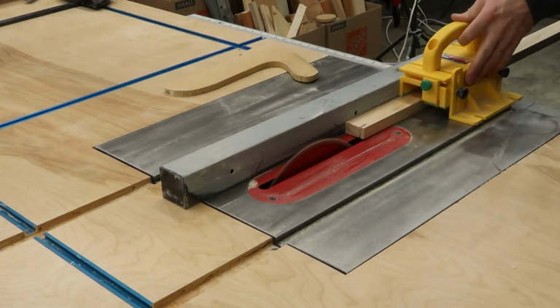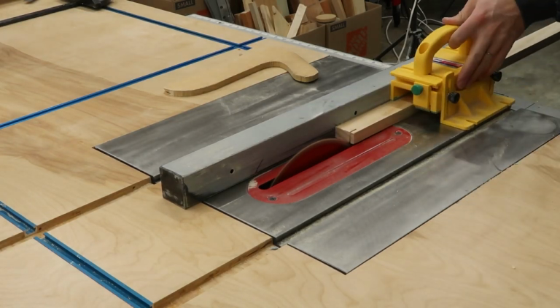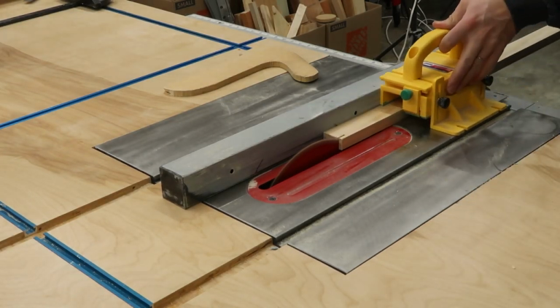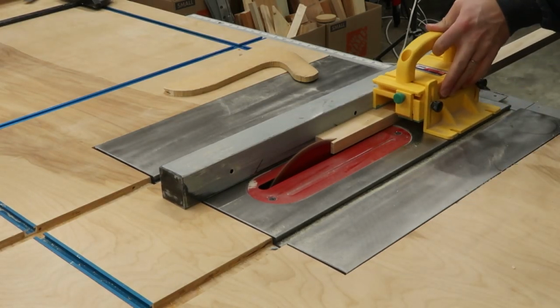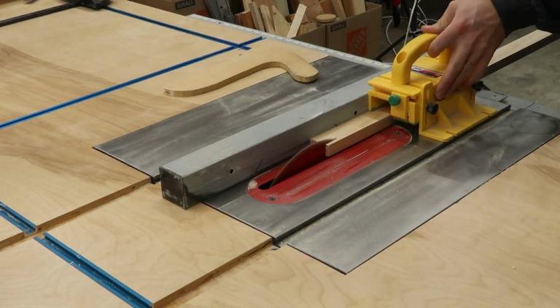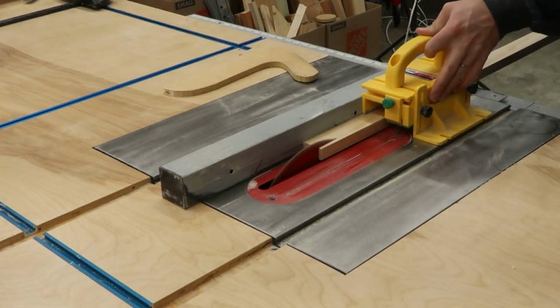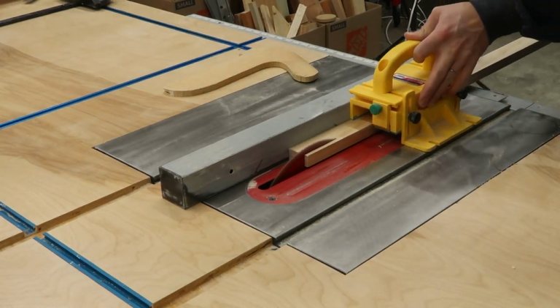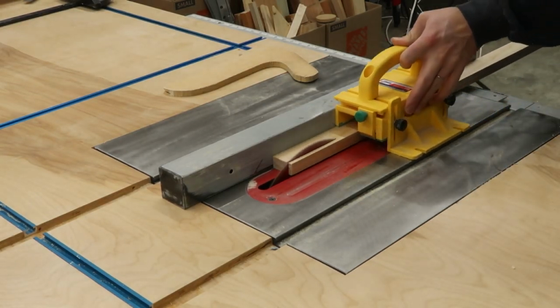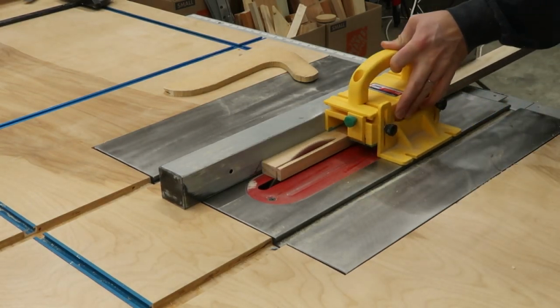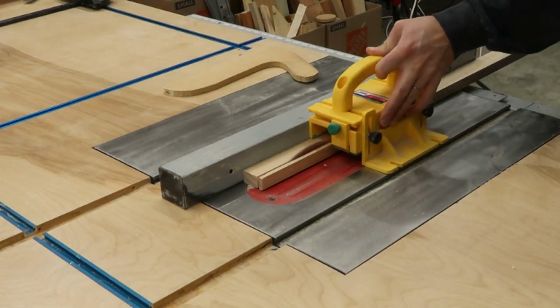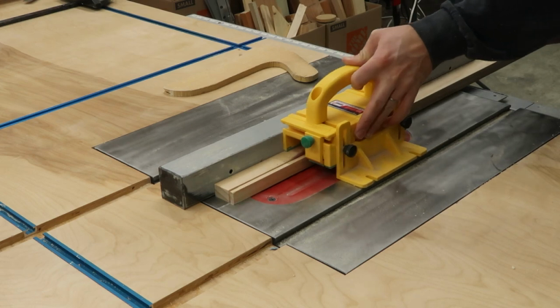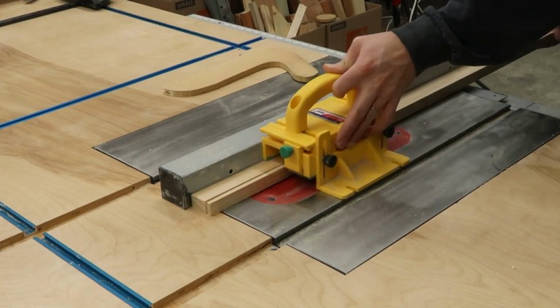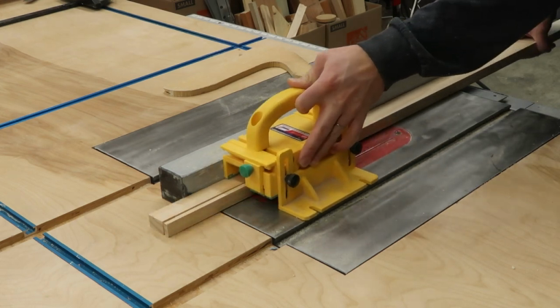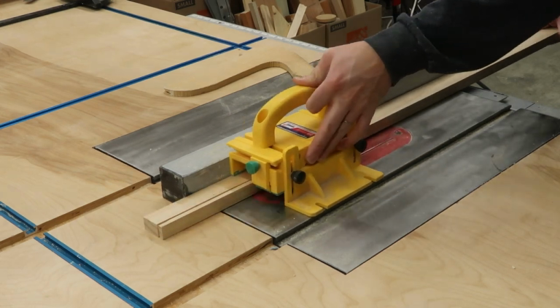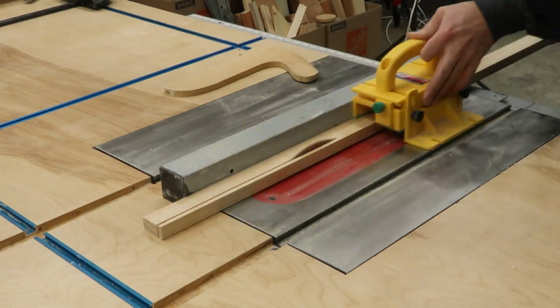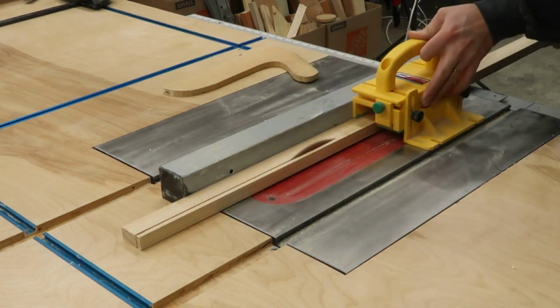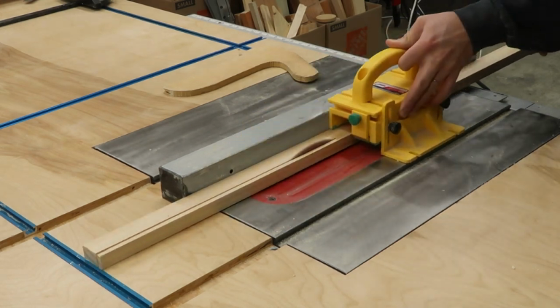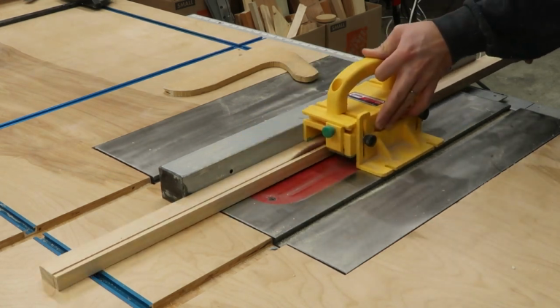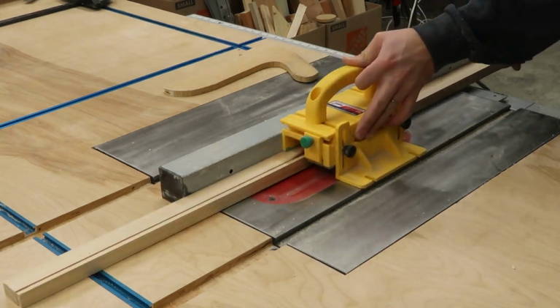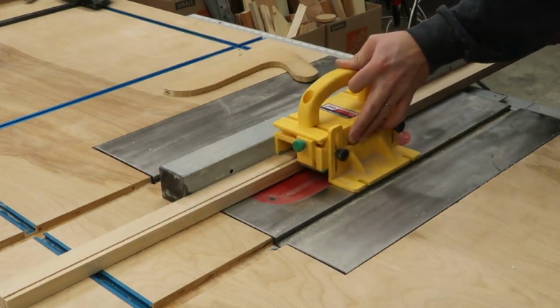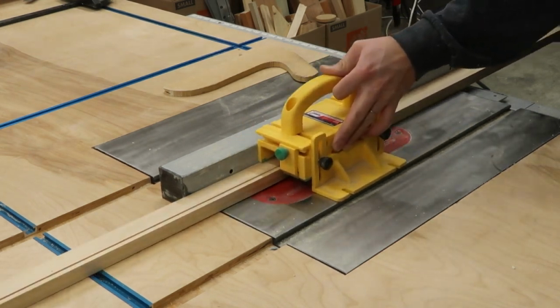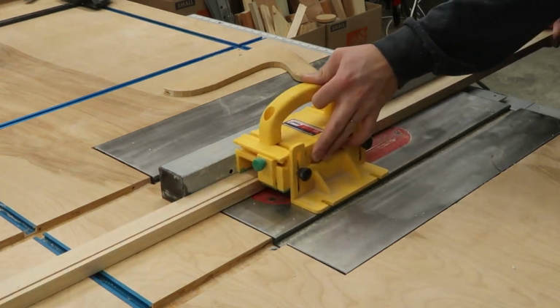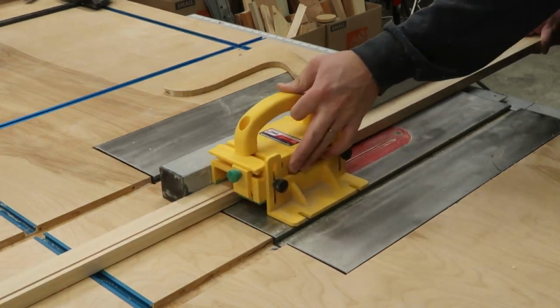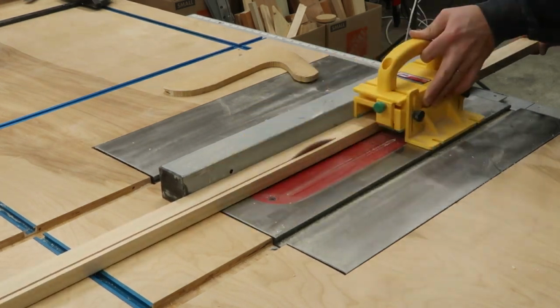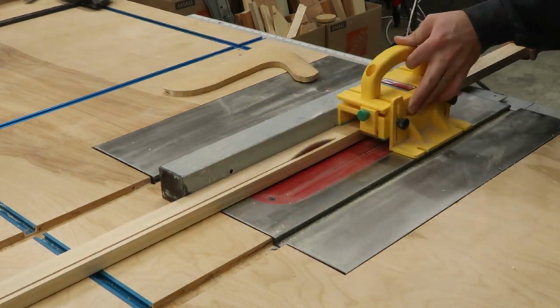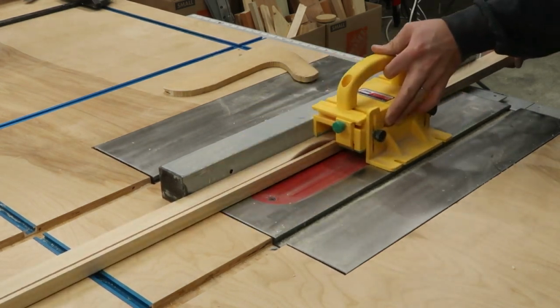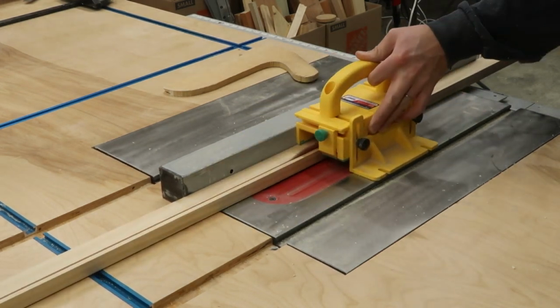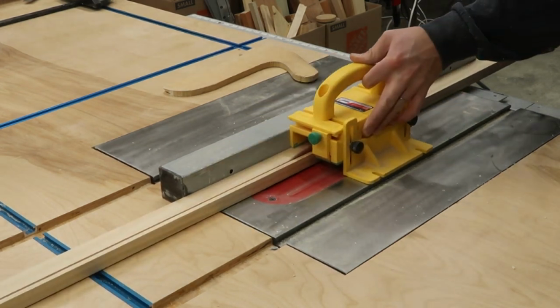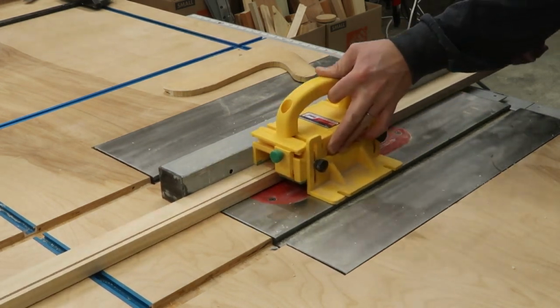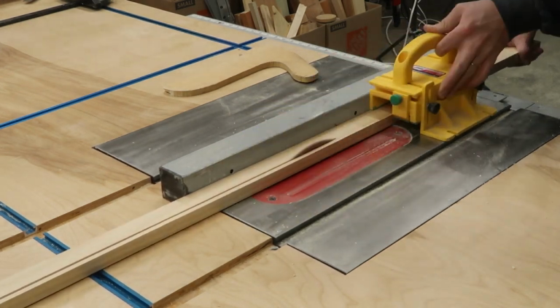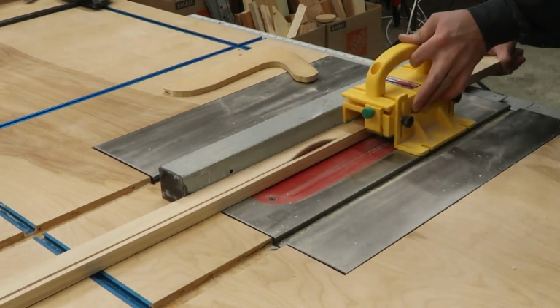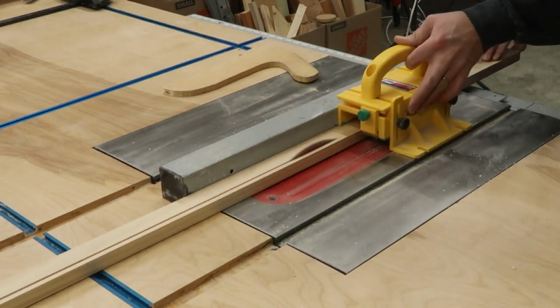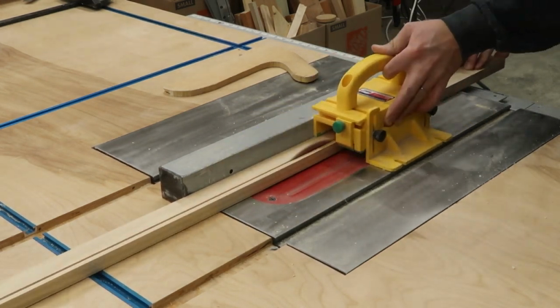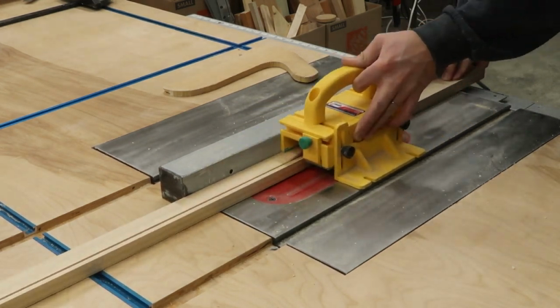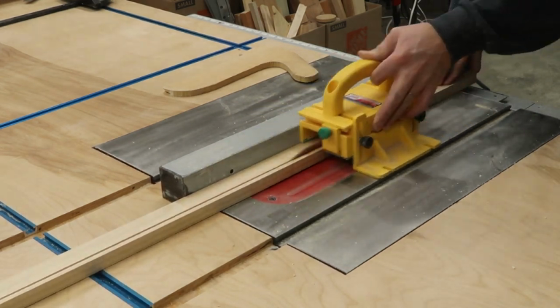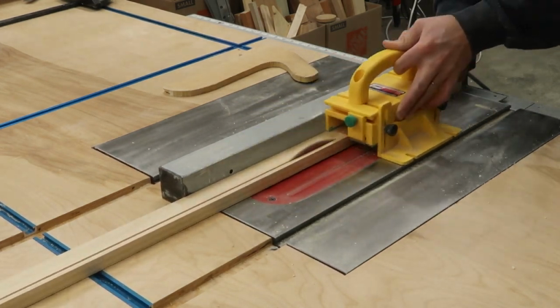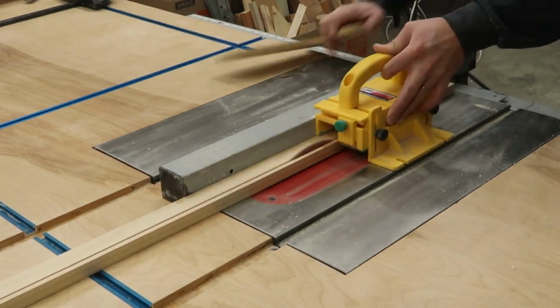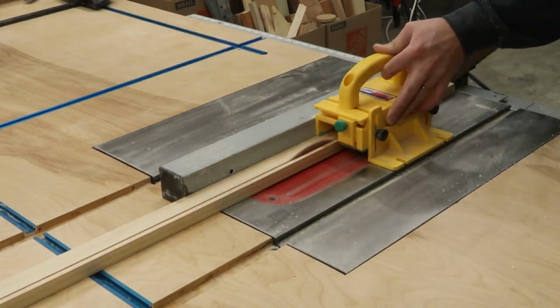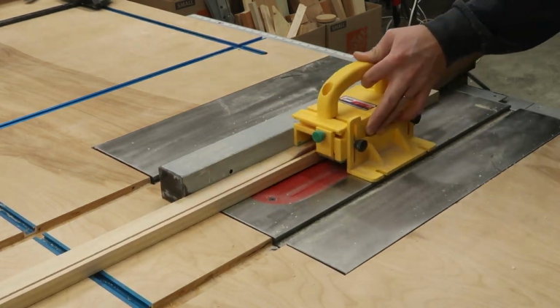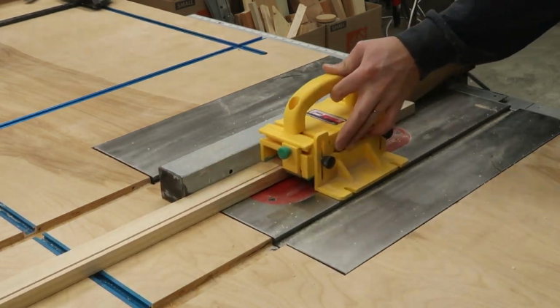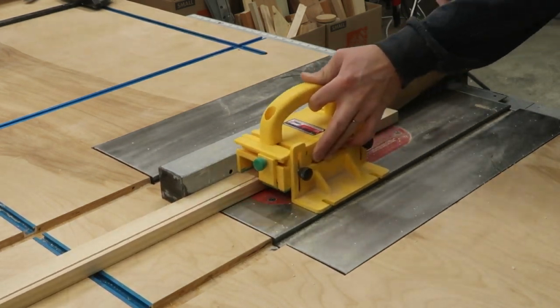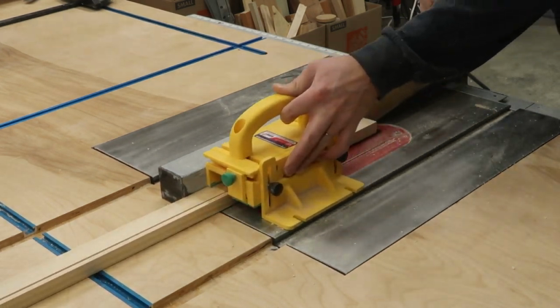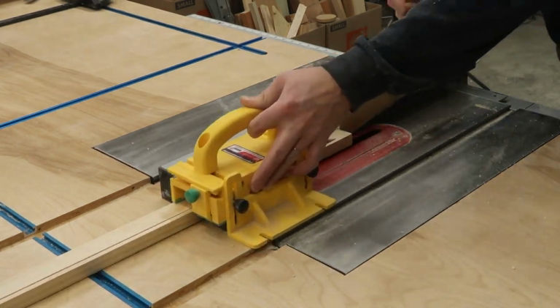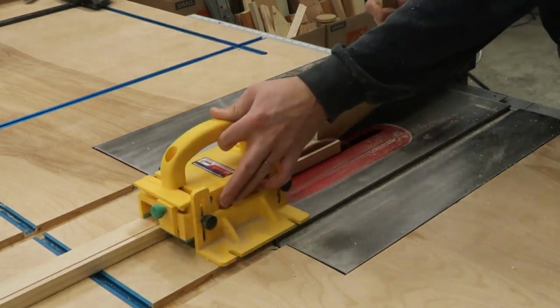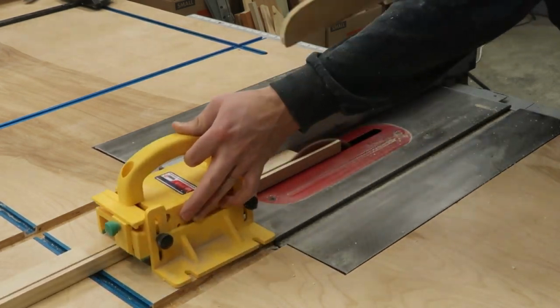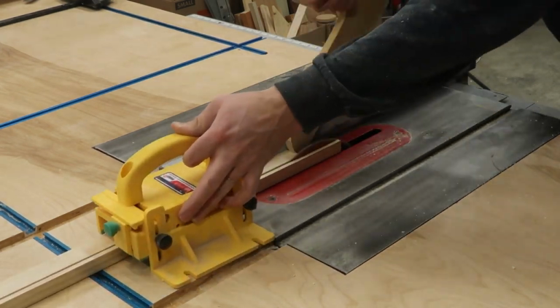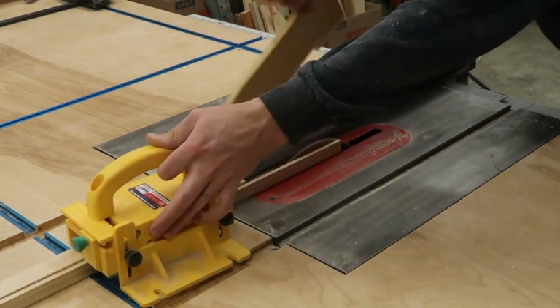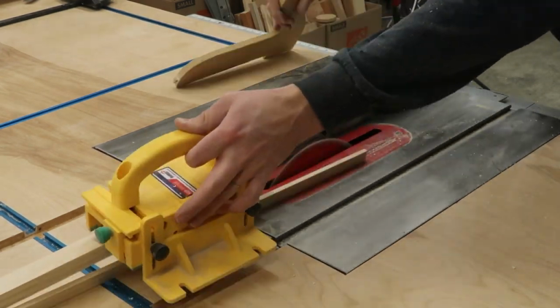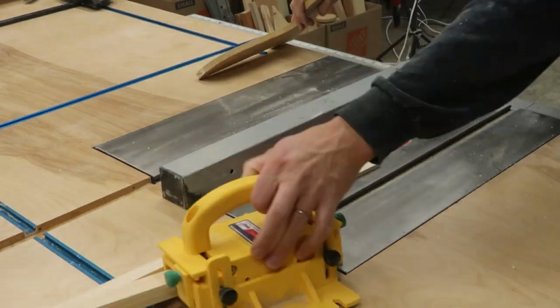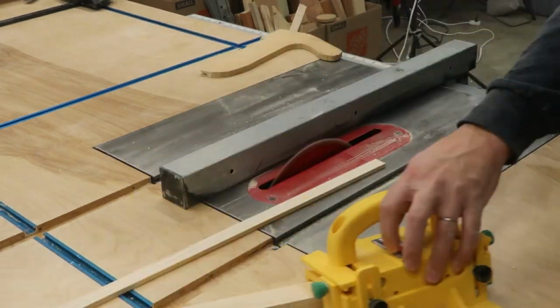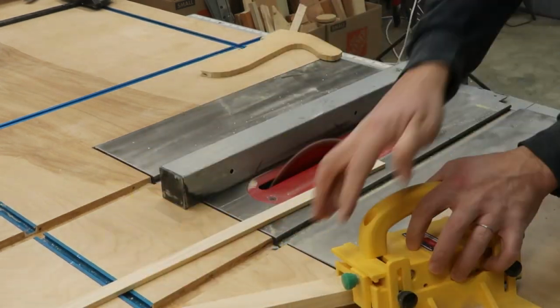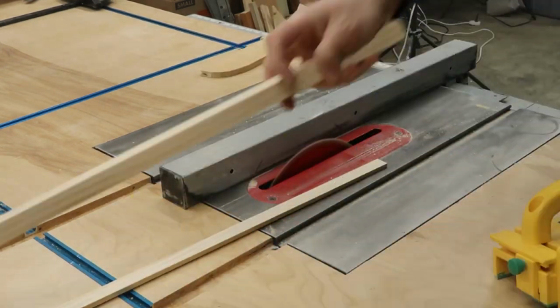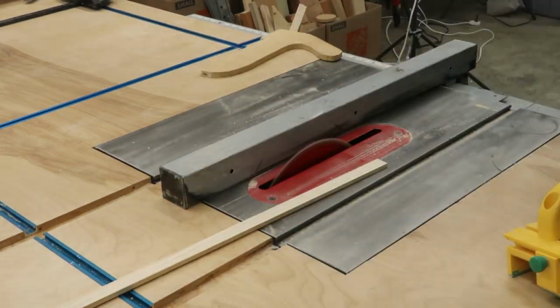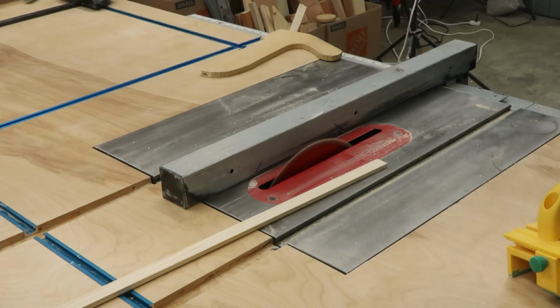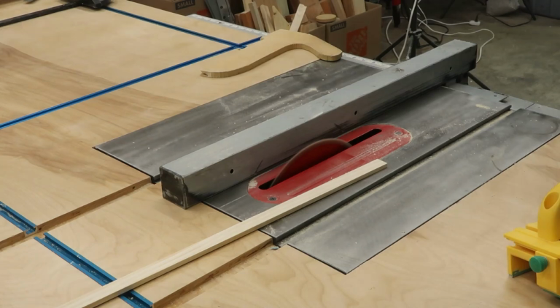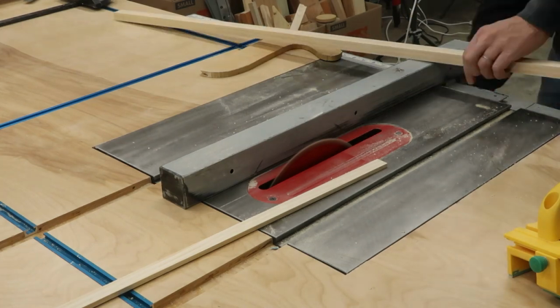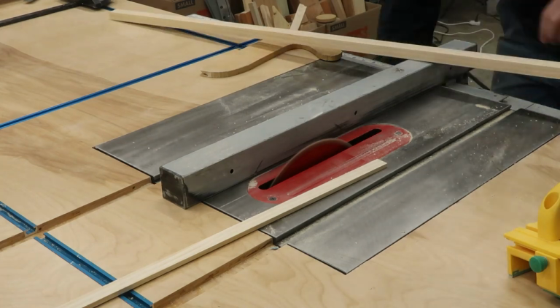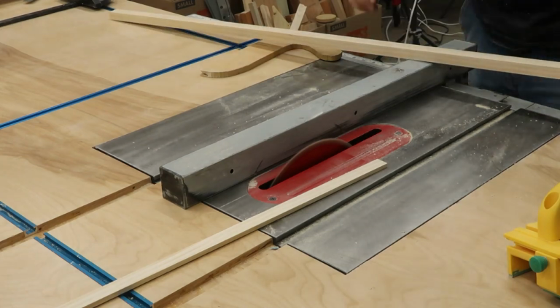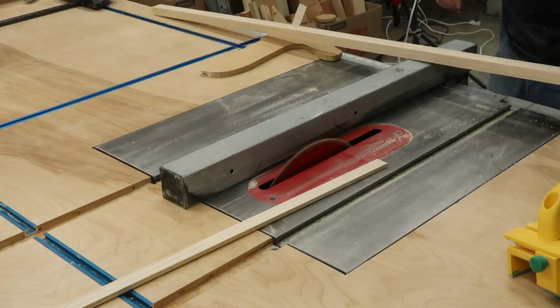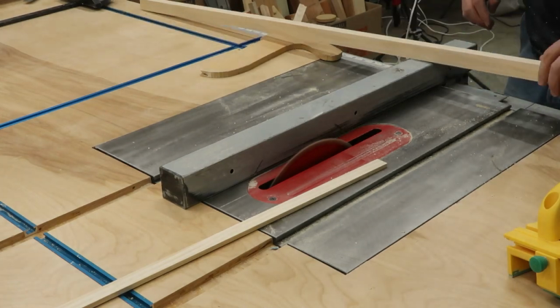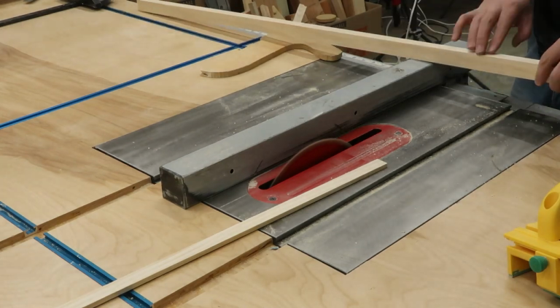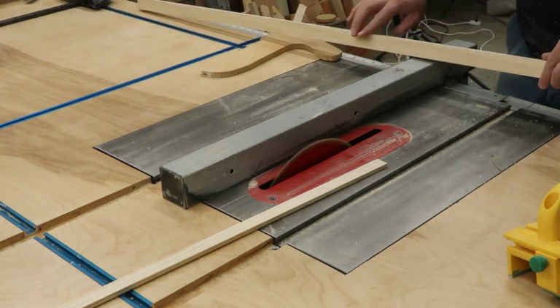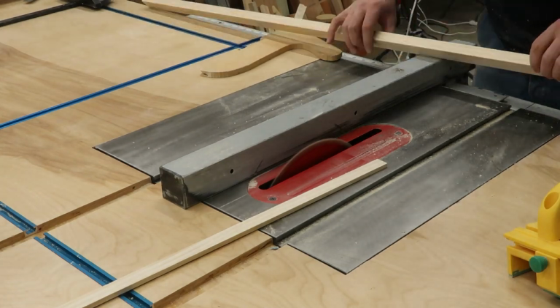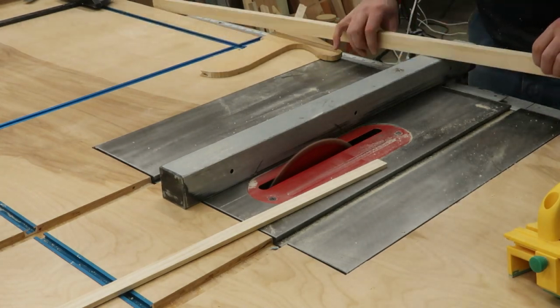Now it's time to make the door. I cut strips of wood to glue around the edges of the plywood panel.